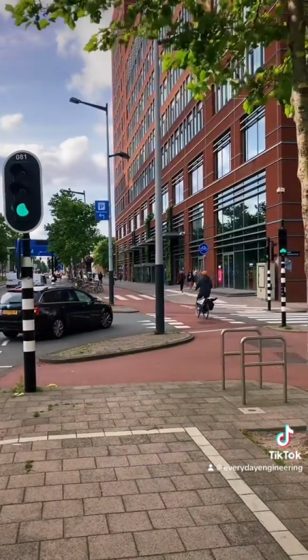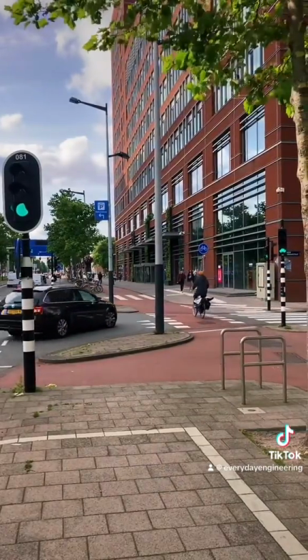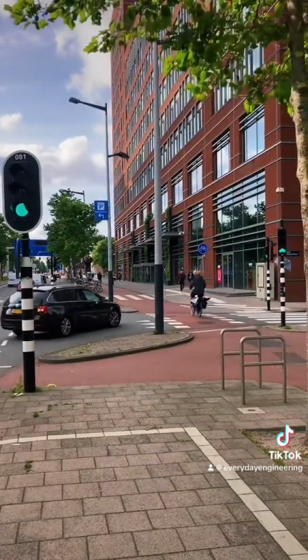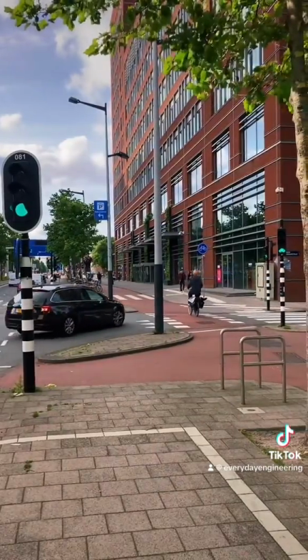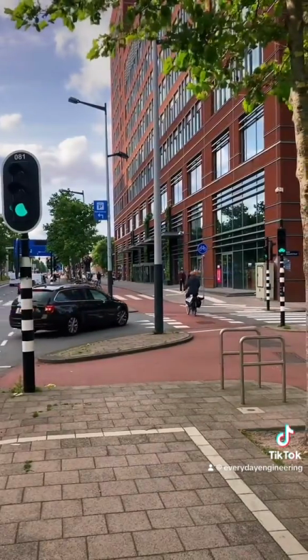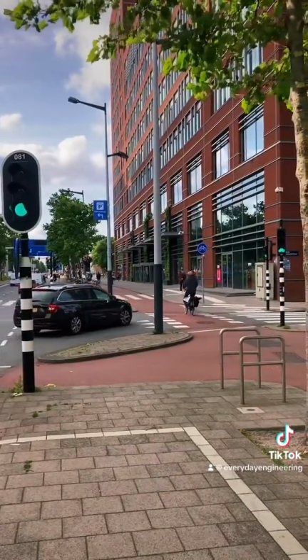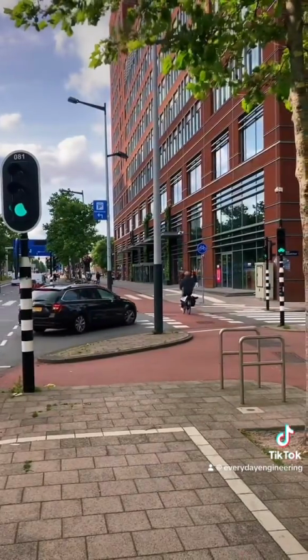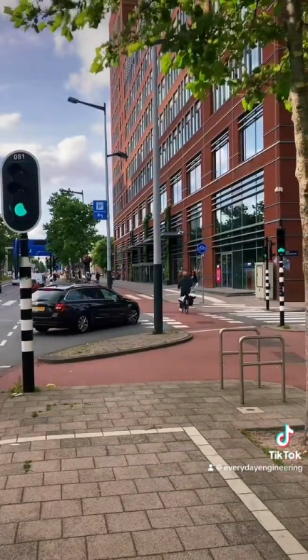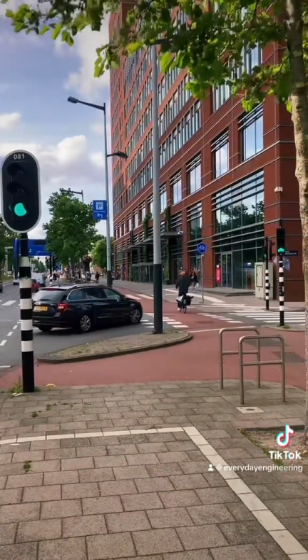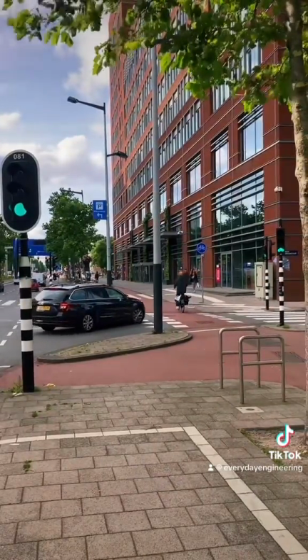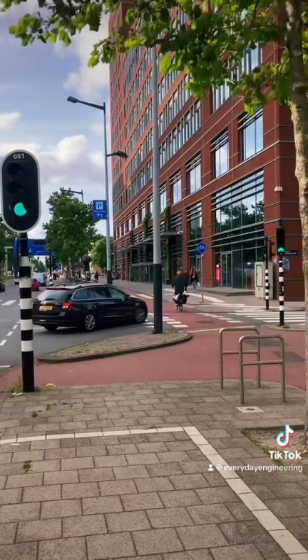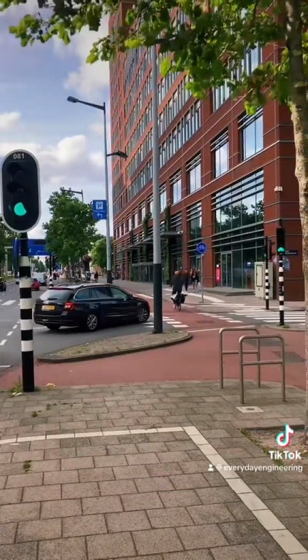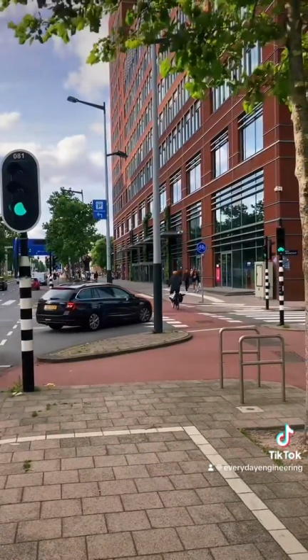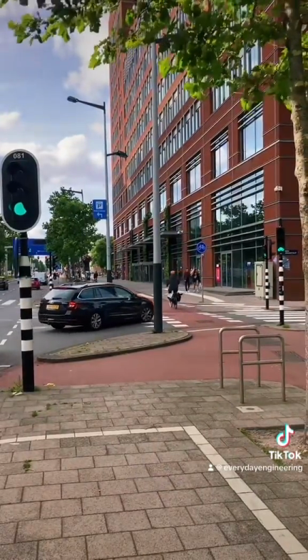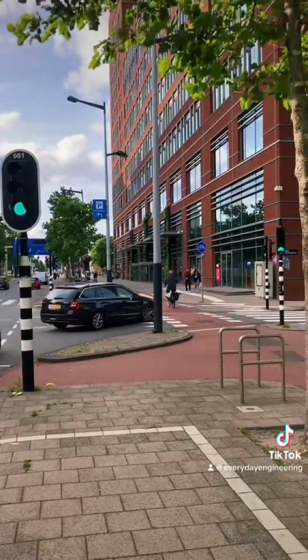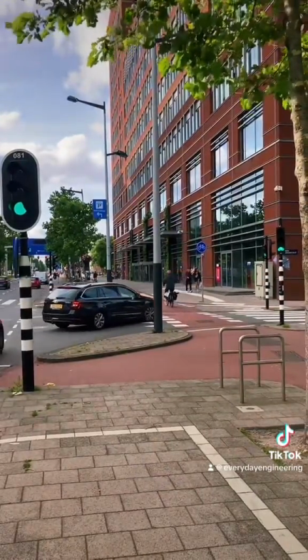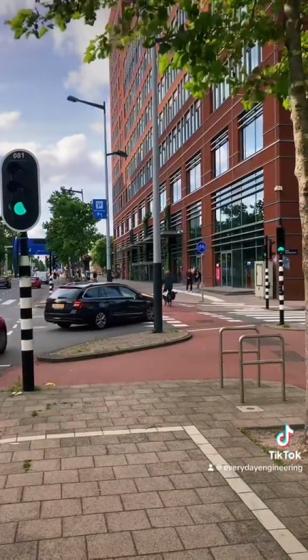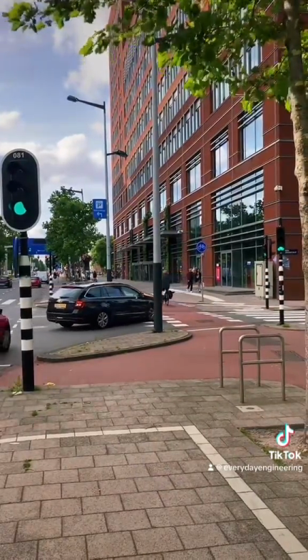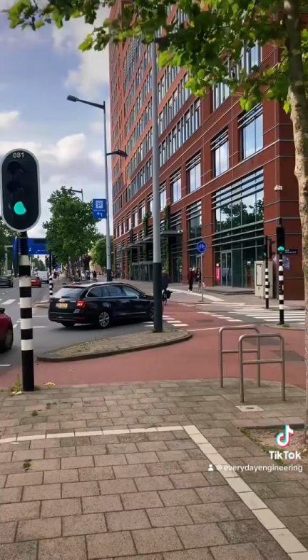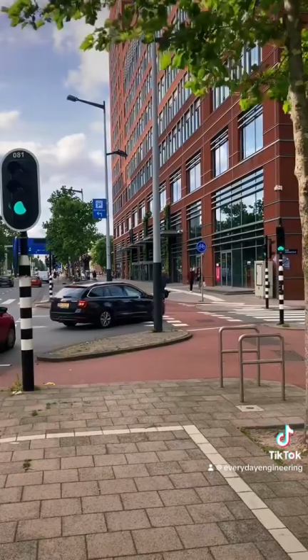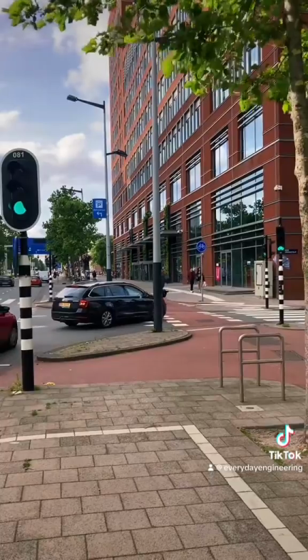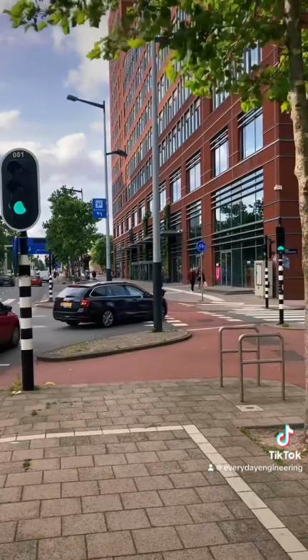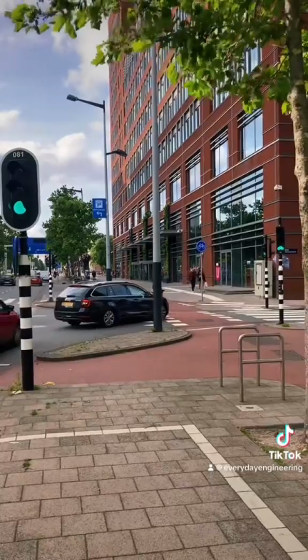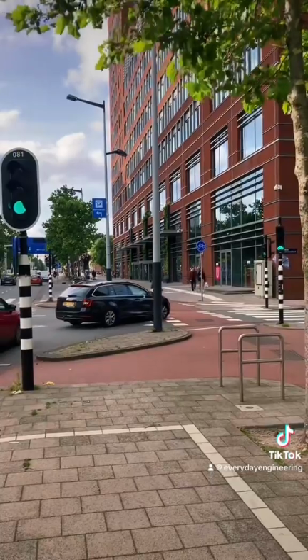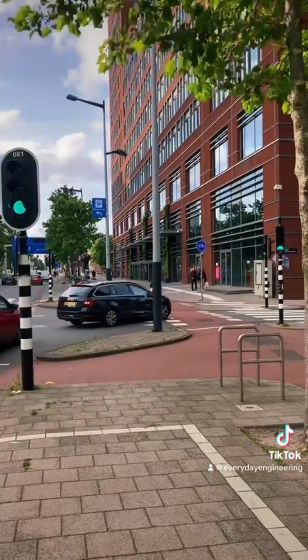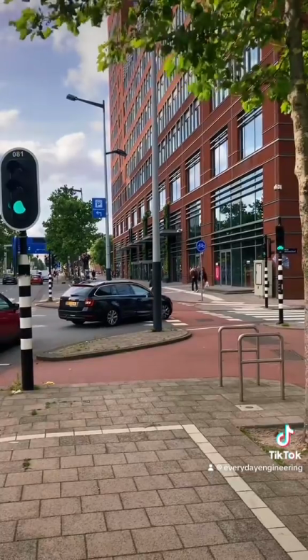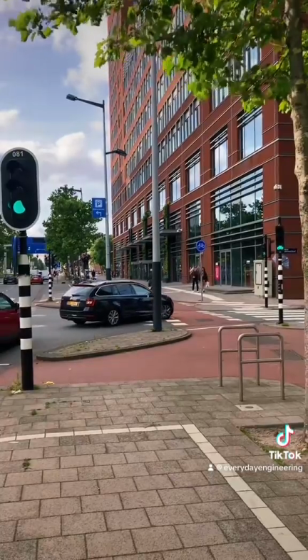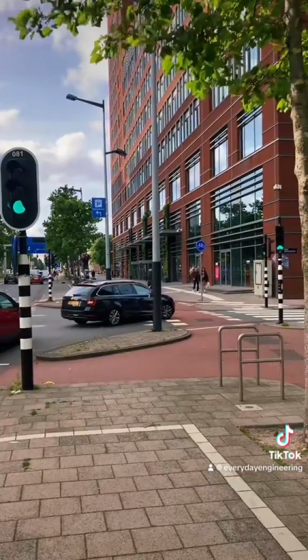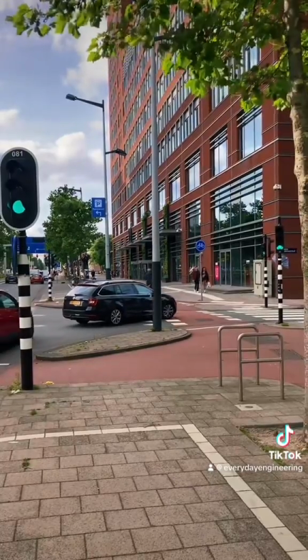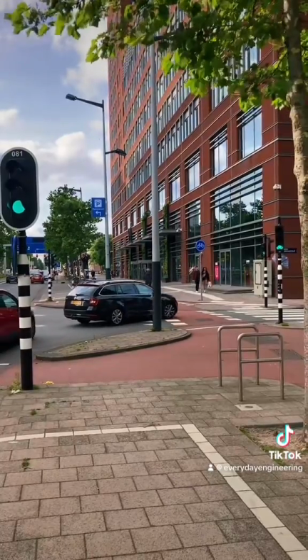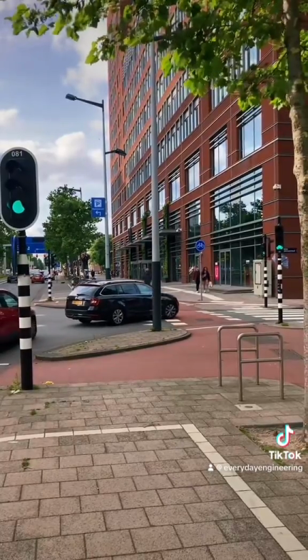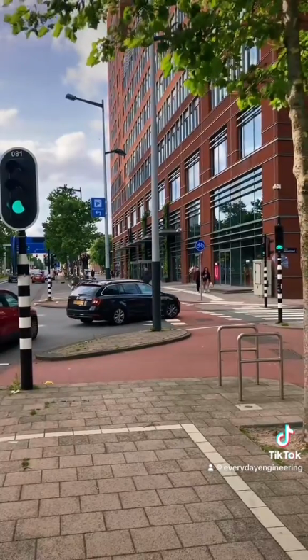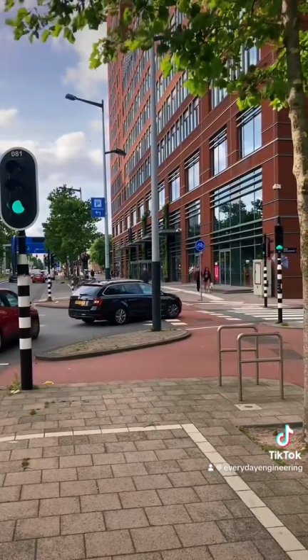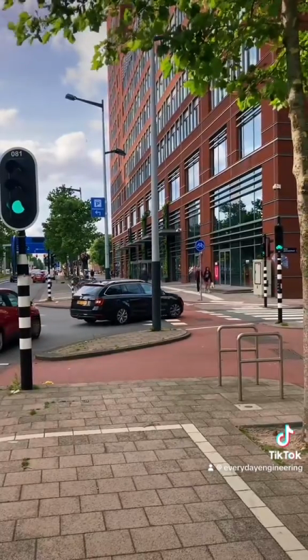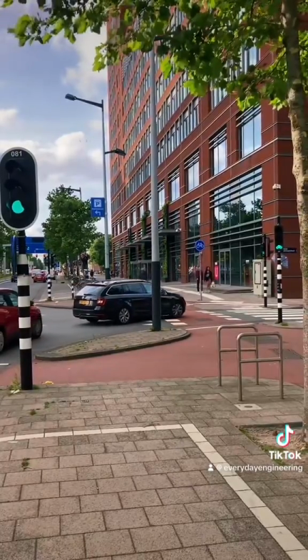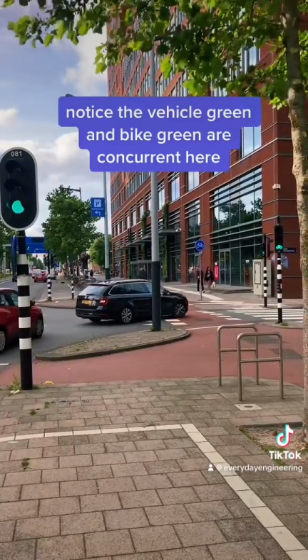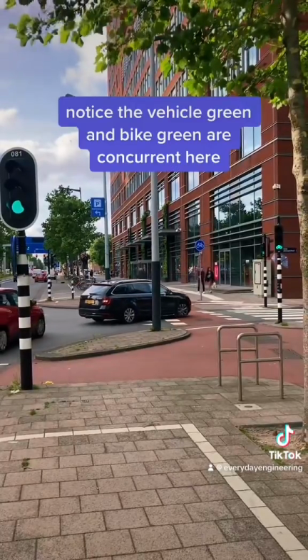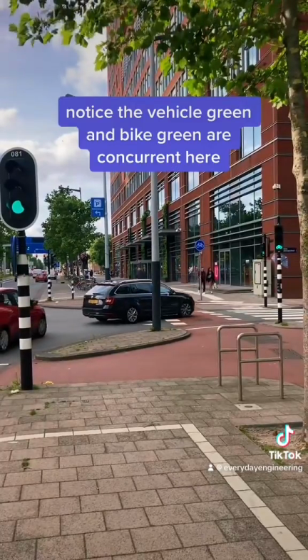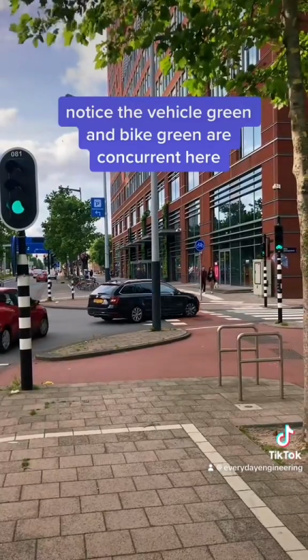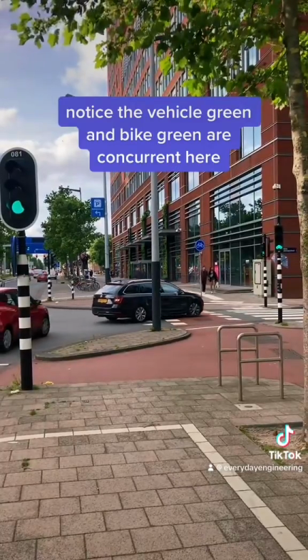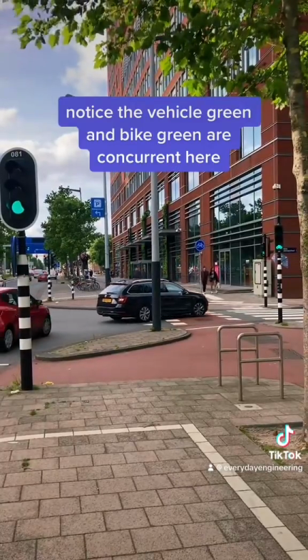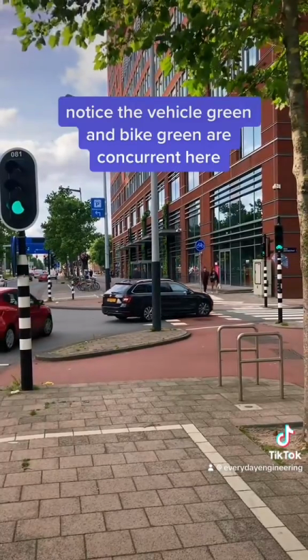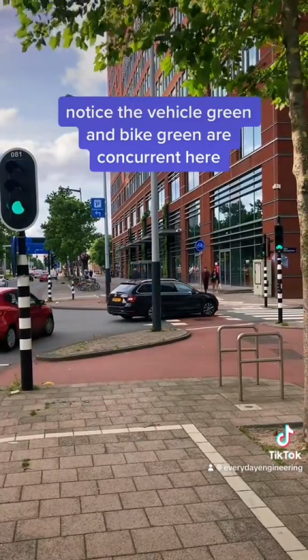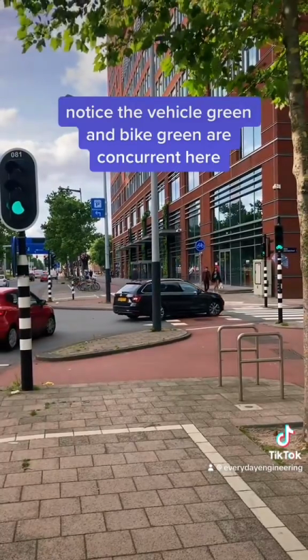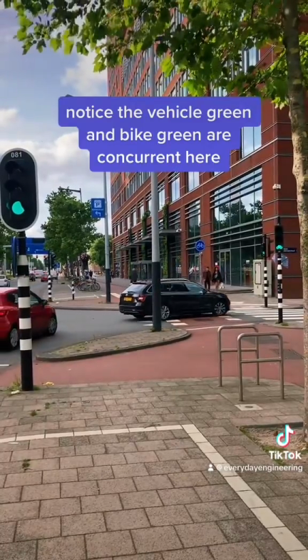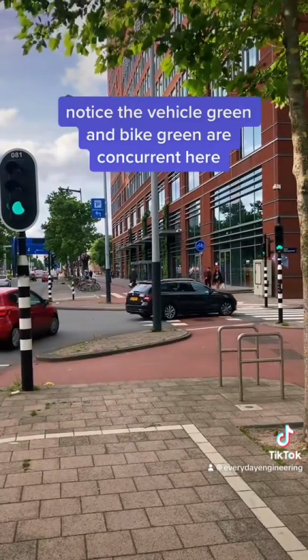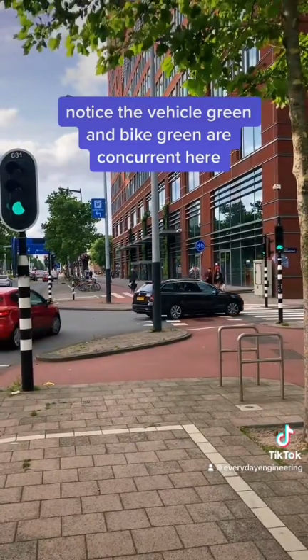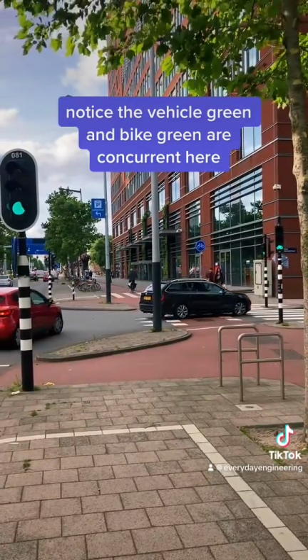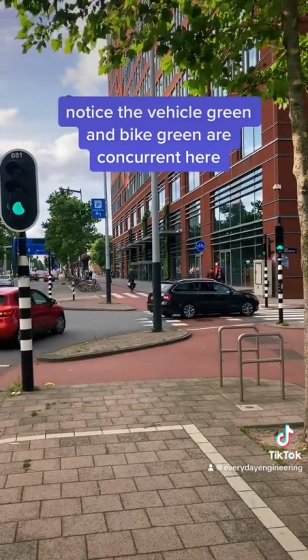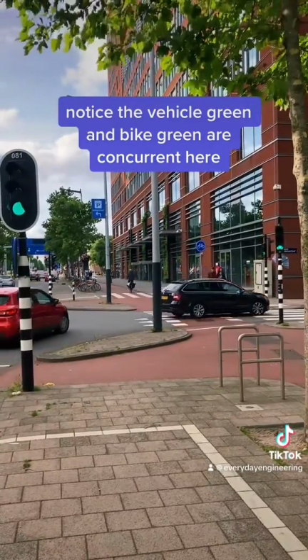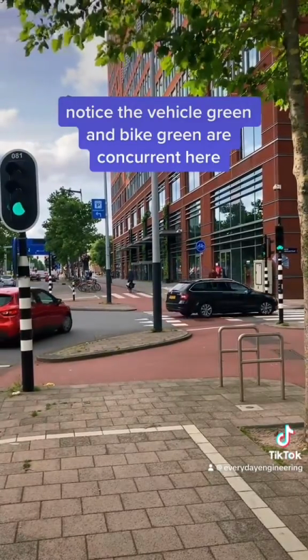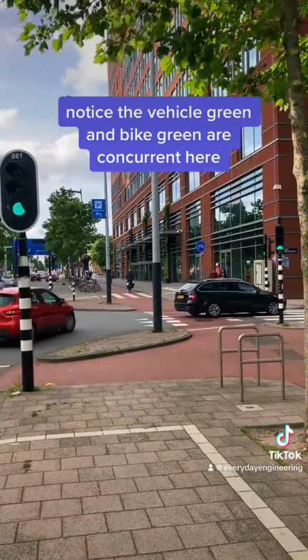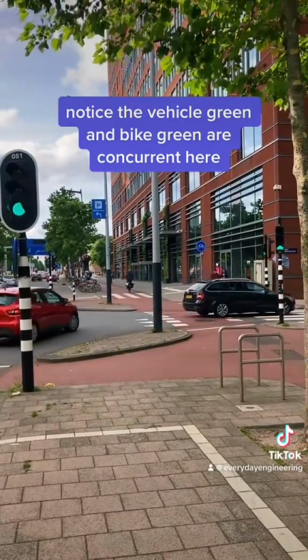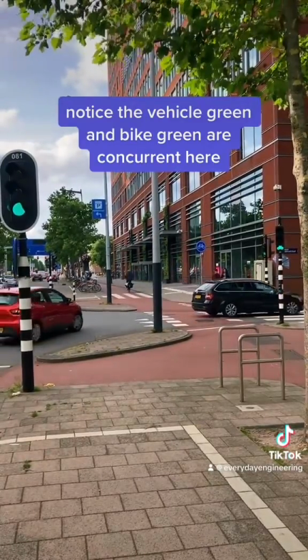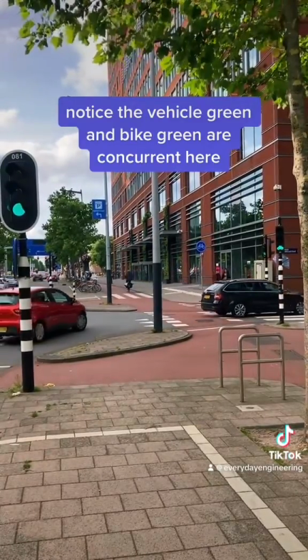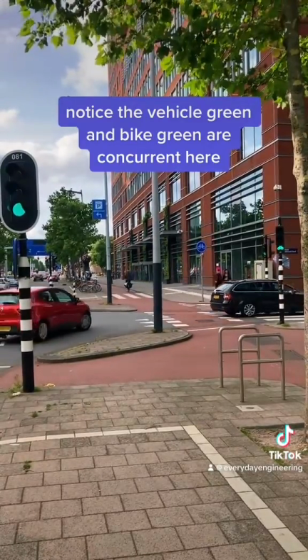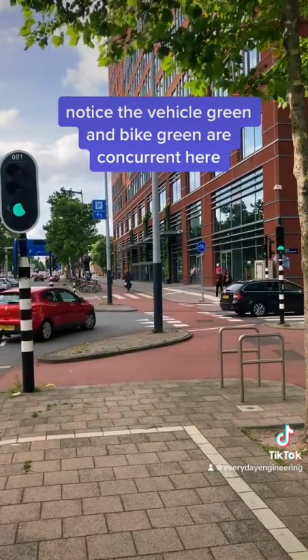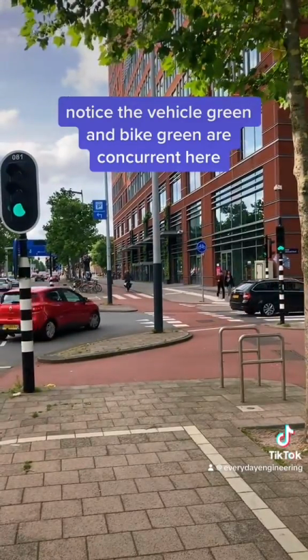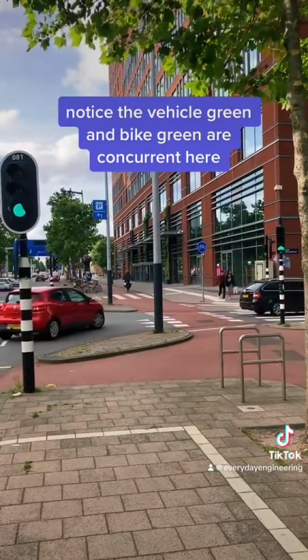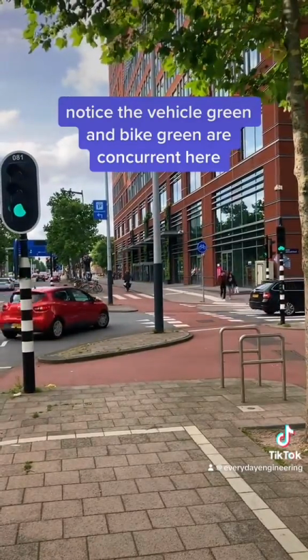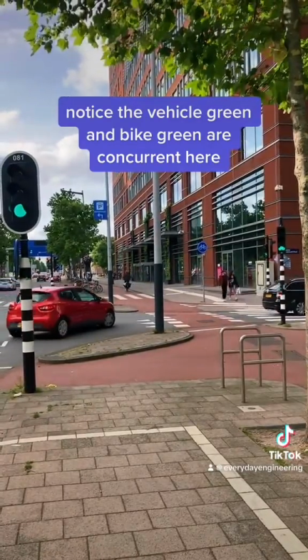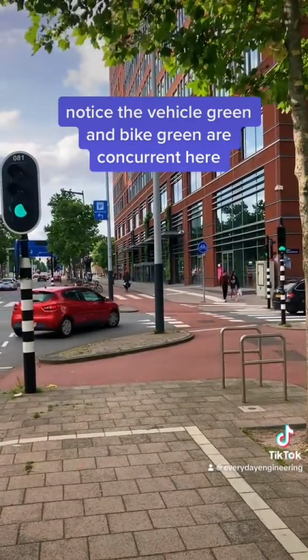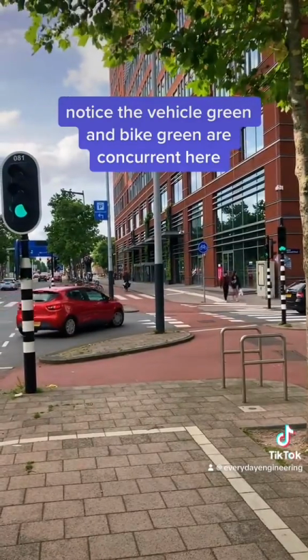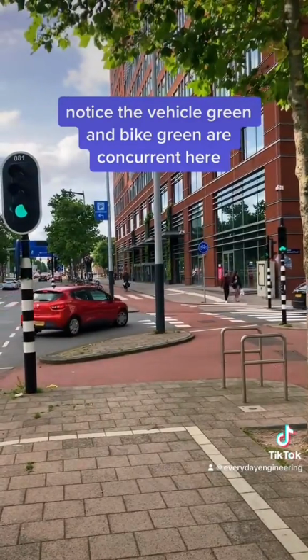Some protected intersections have completely separate bike and vehicle signal phases, which eliminates that turning conflict altogether.